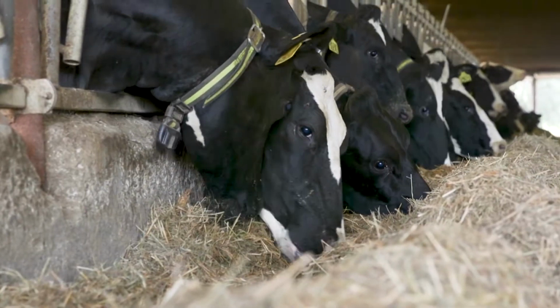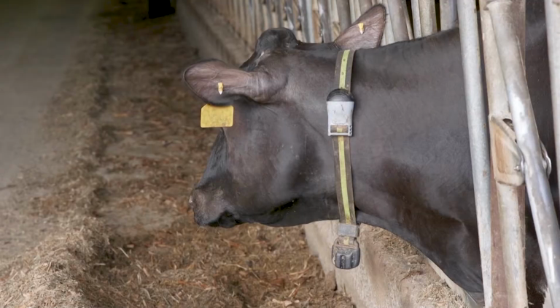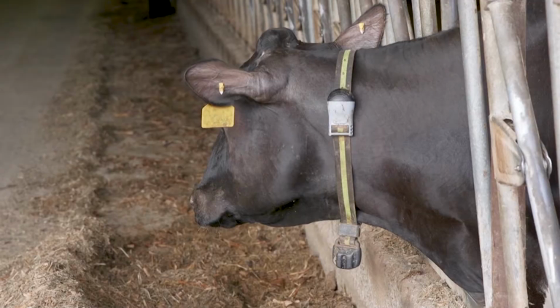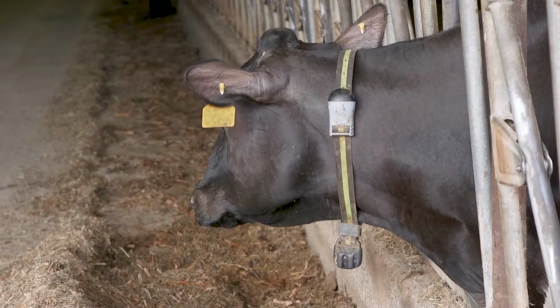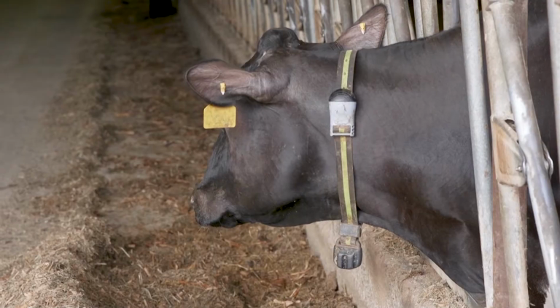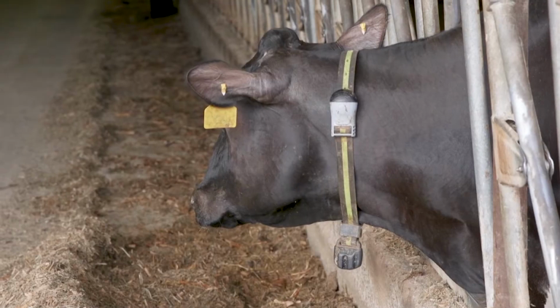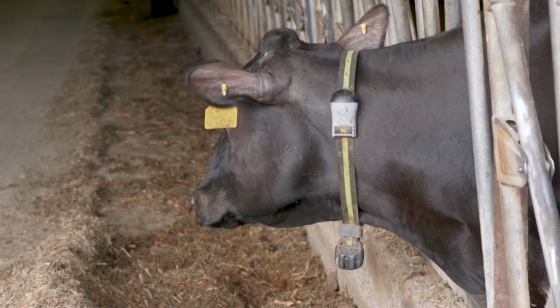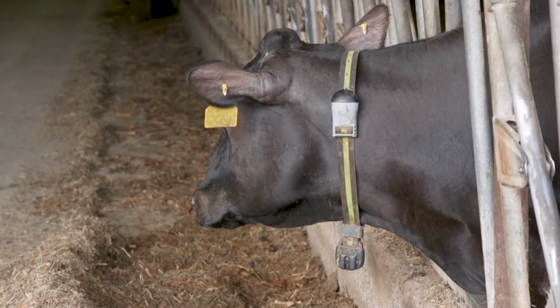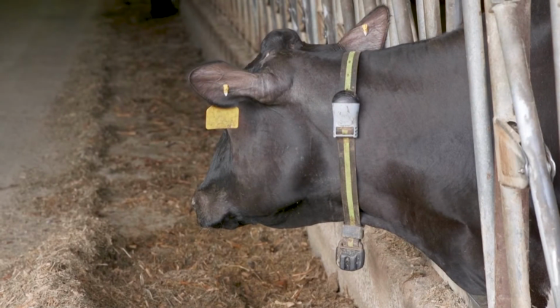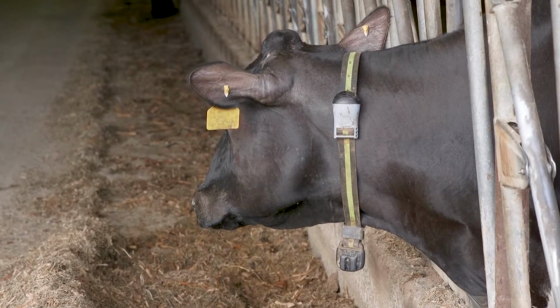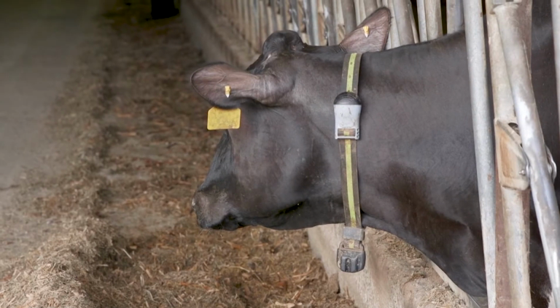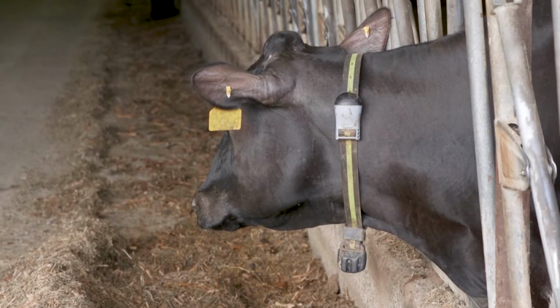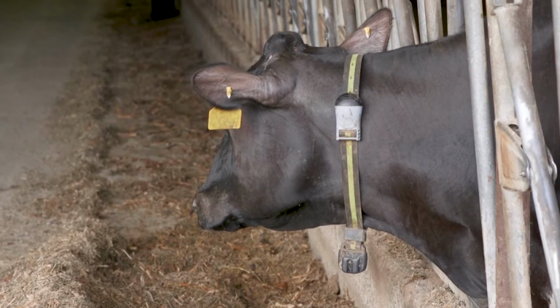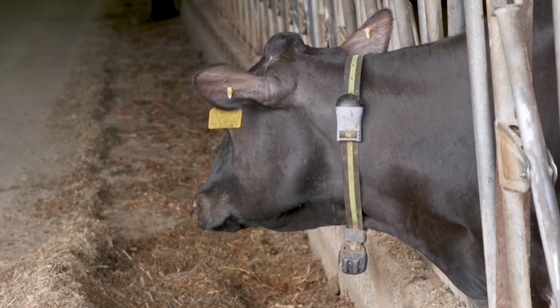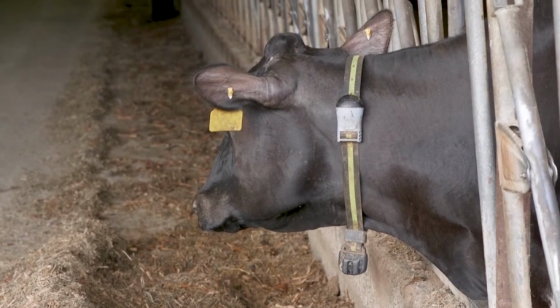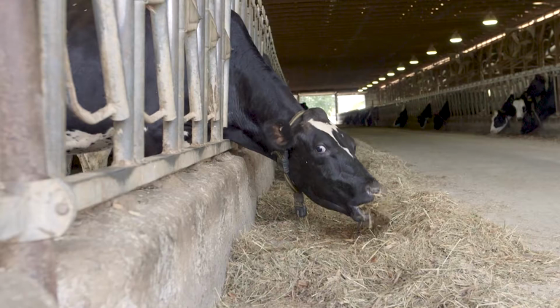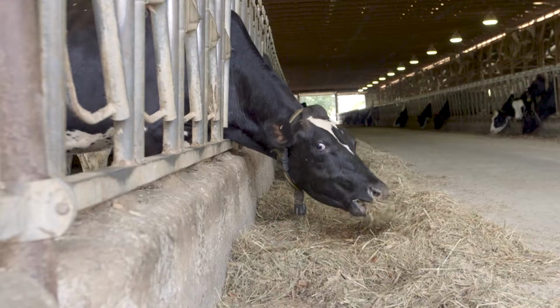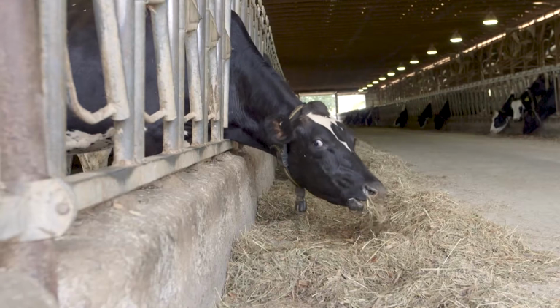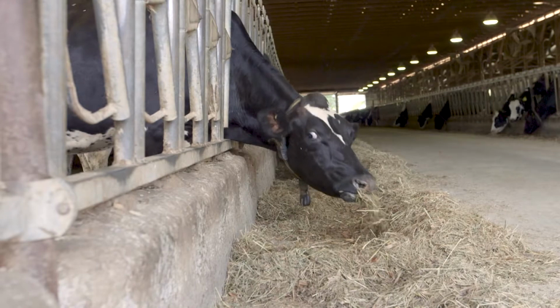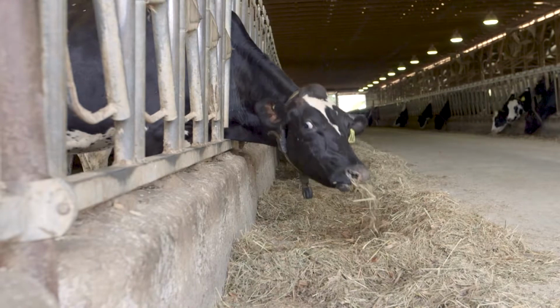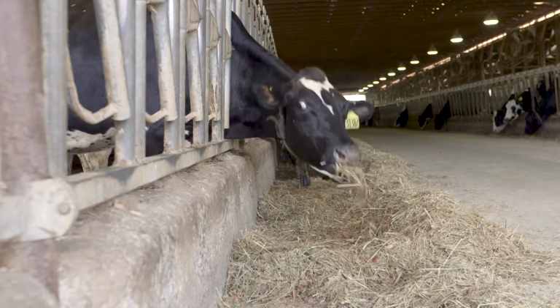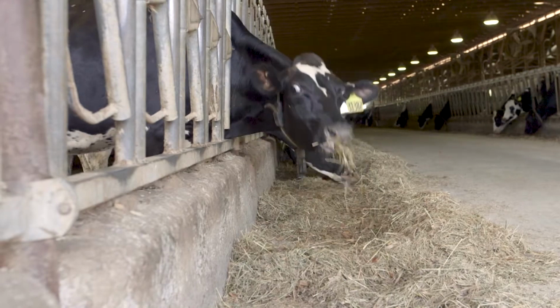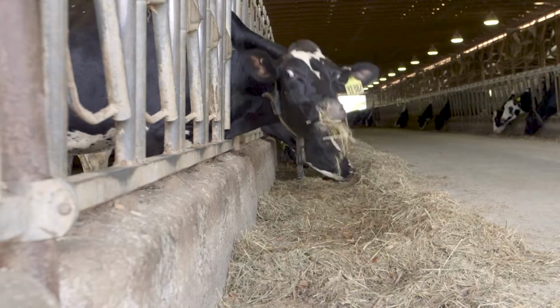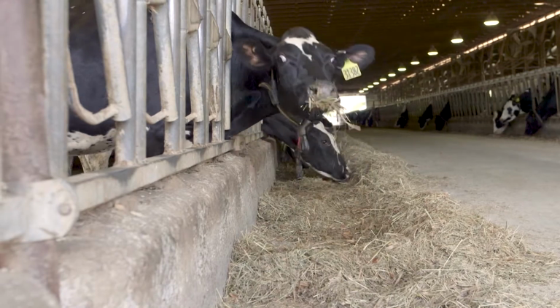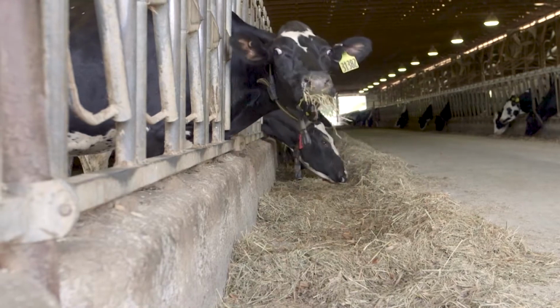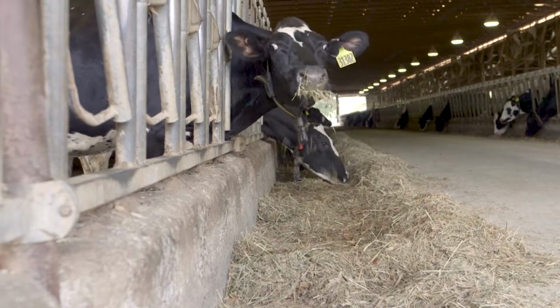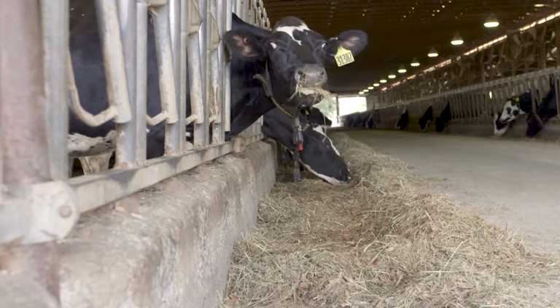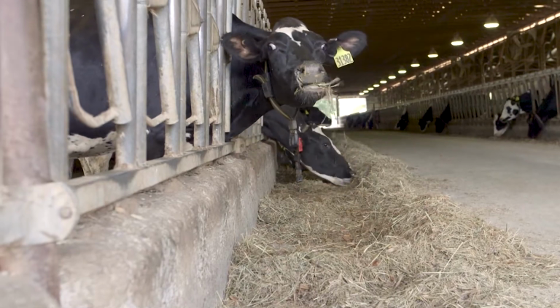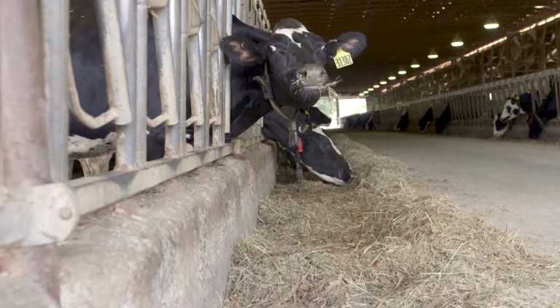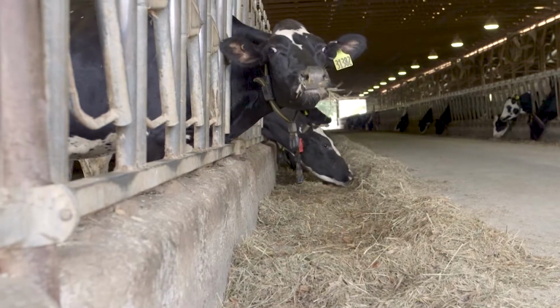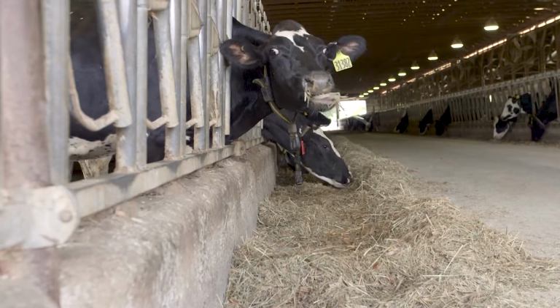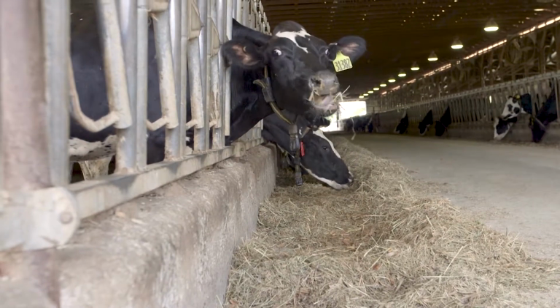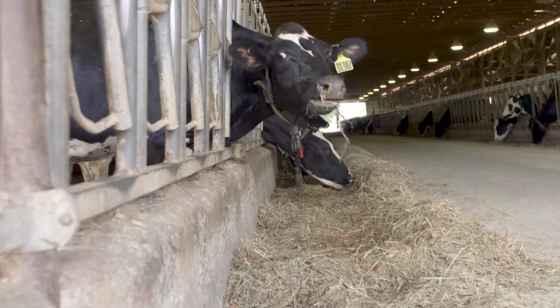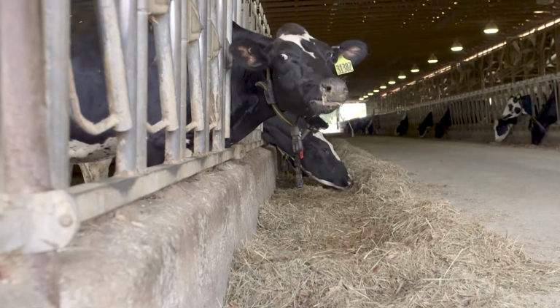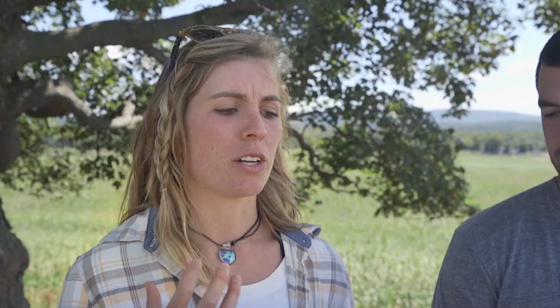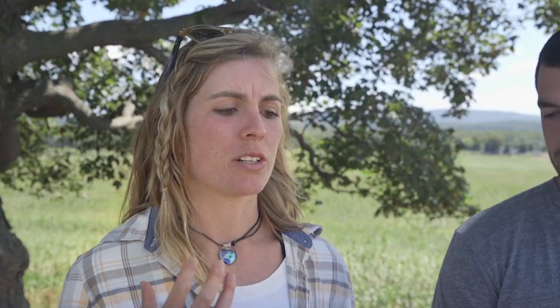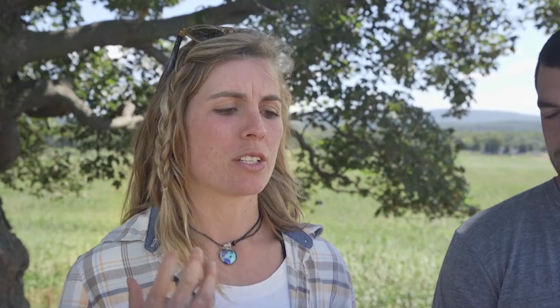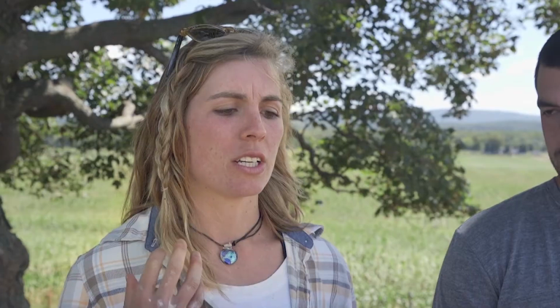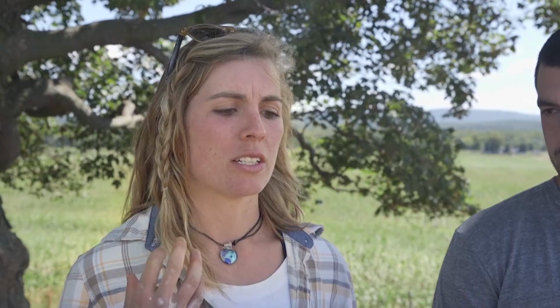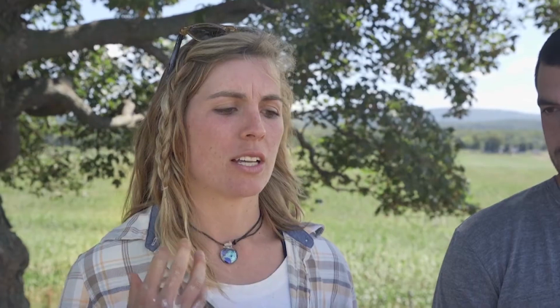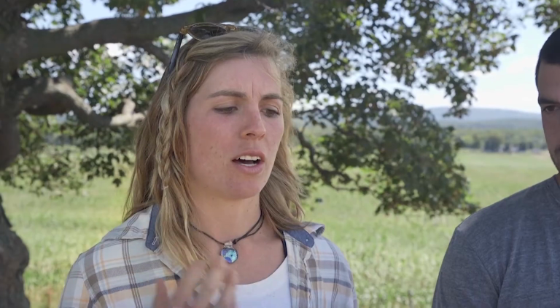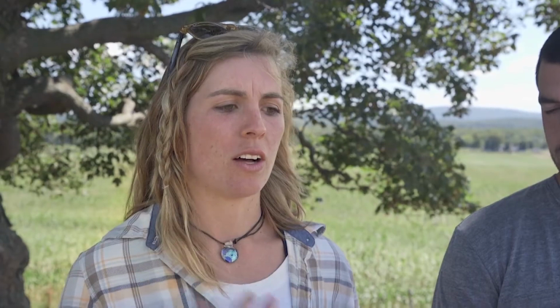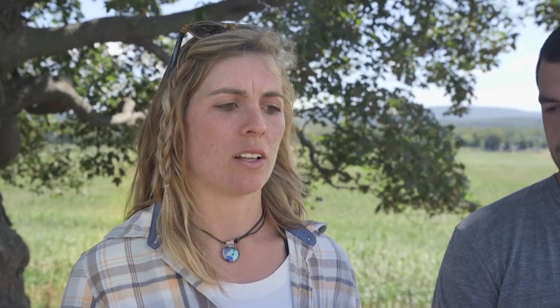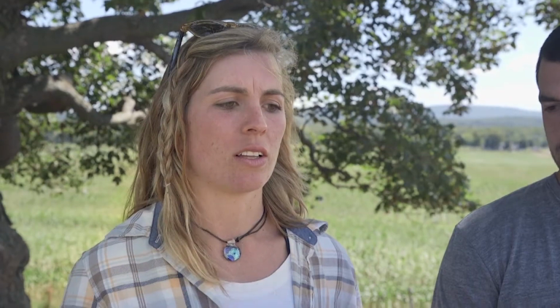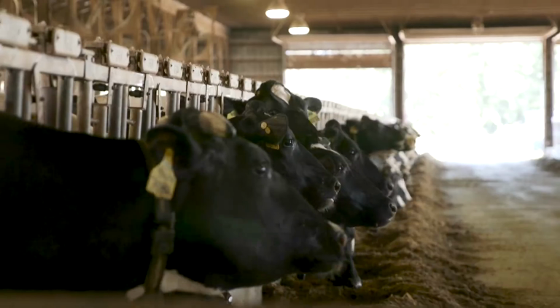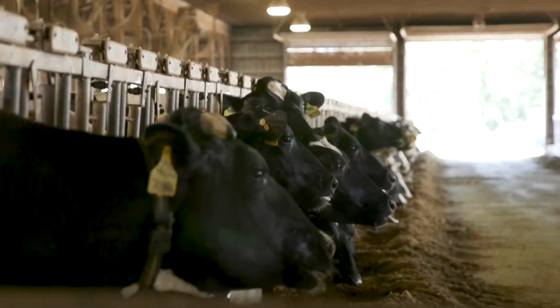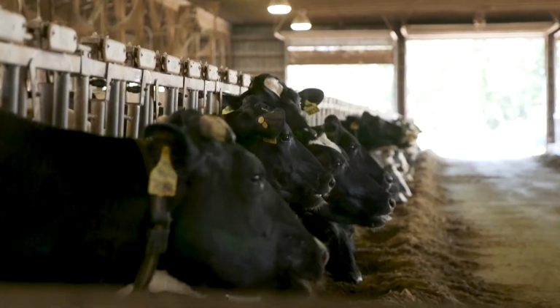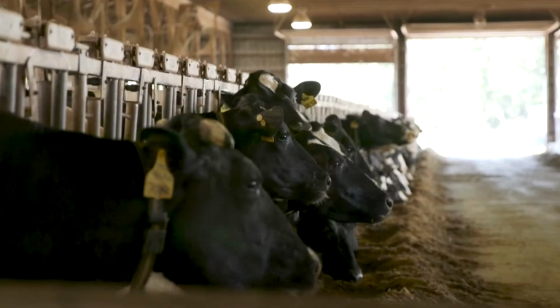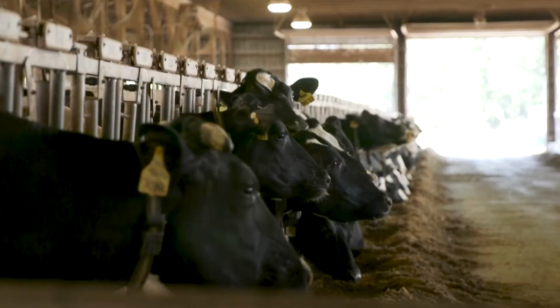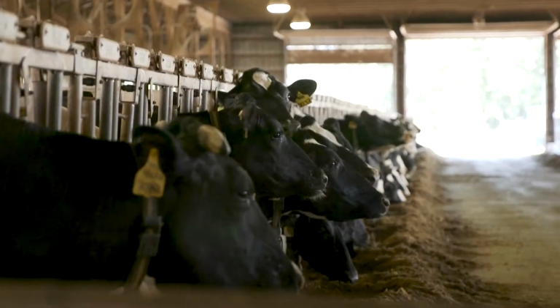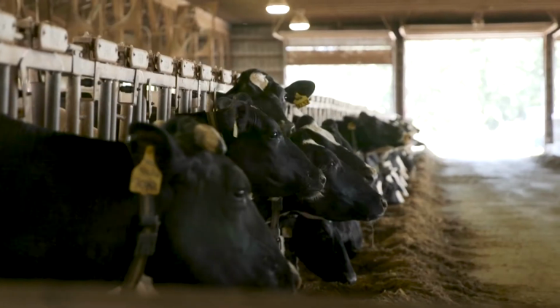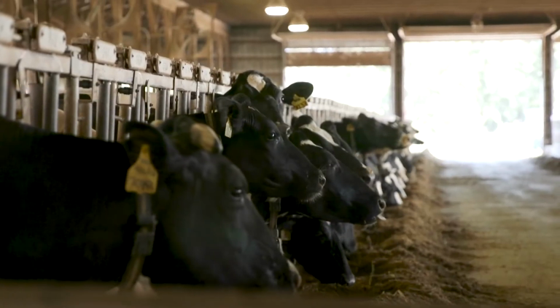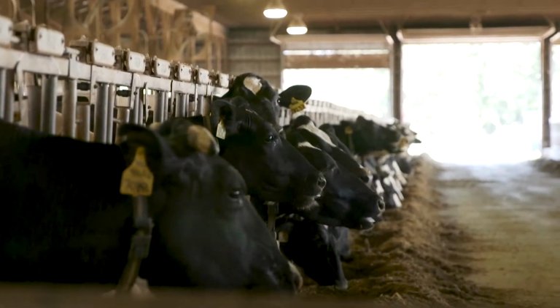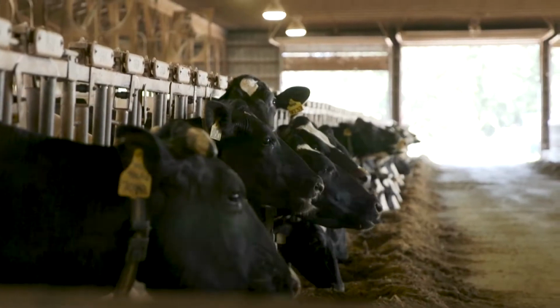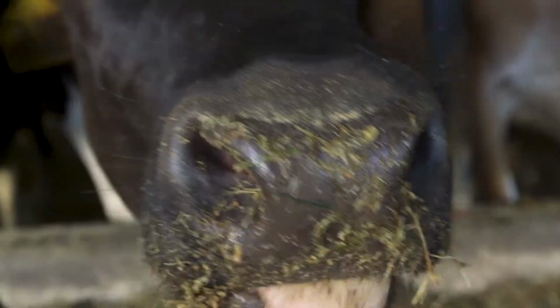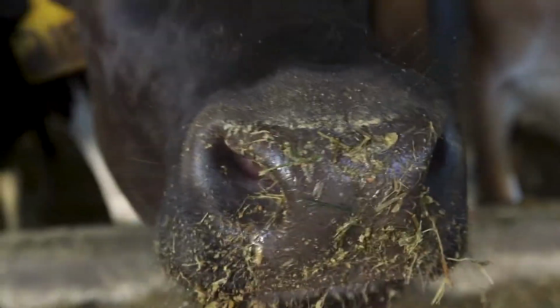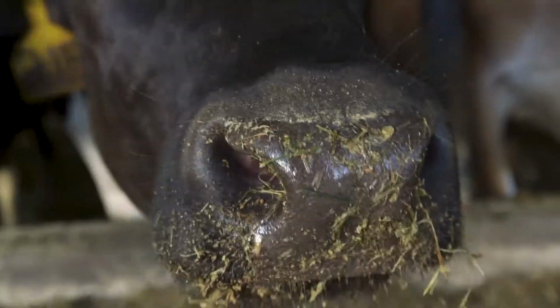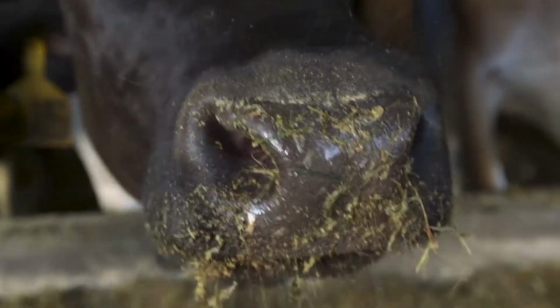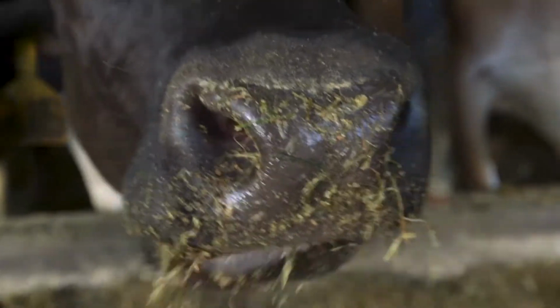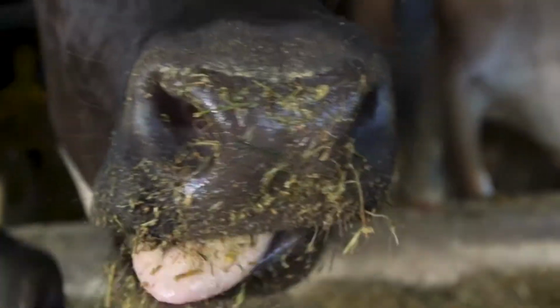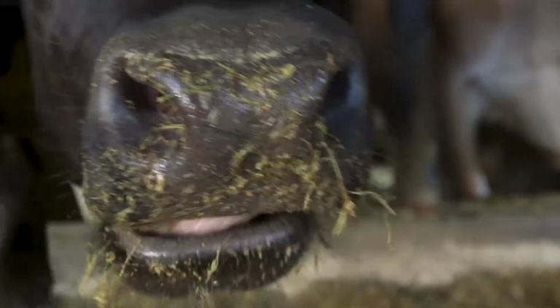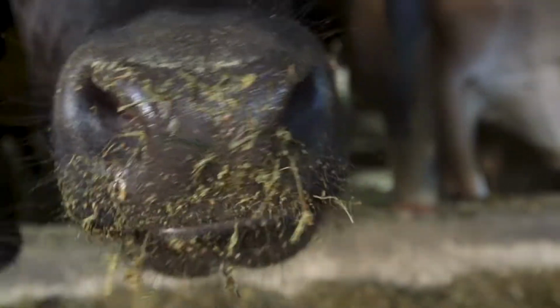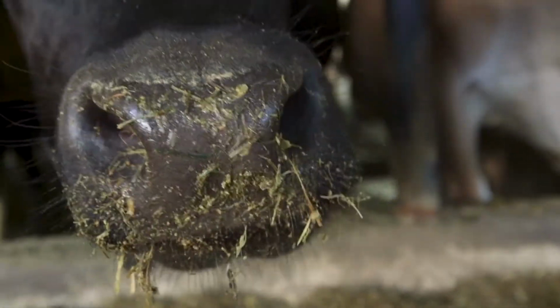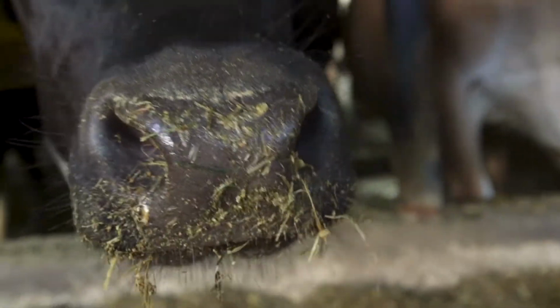Every cow wears a collar and we get all this information. Our monitors can tell if they're chewing their cud — if they are, they're doing really well.